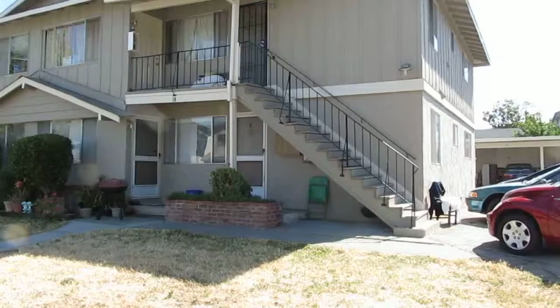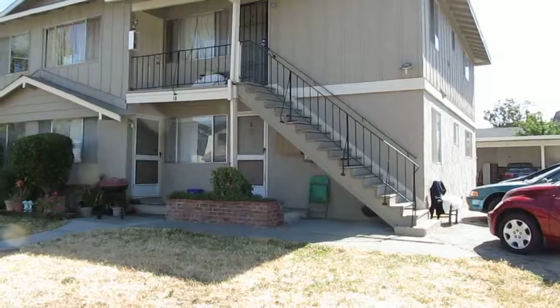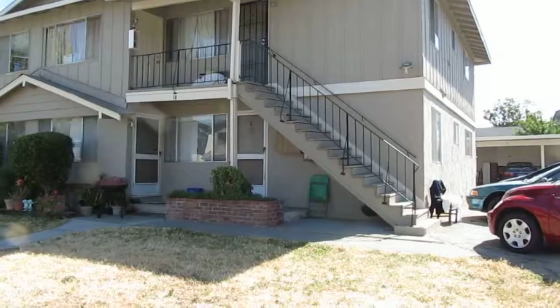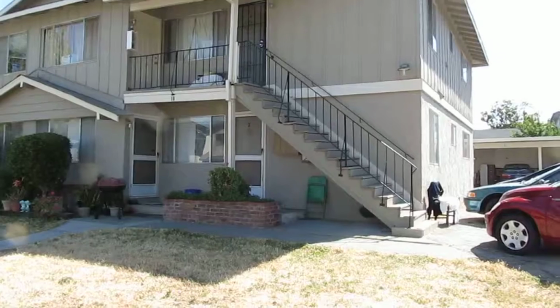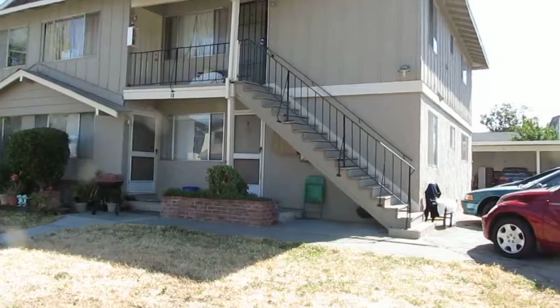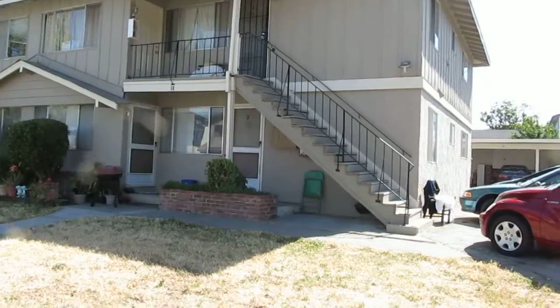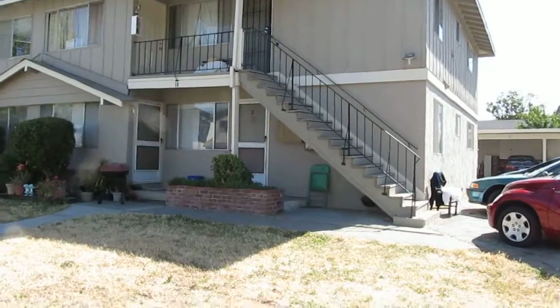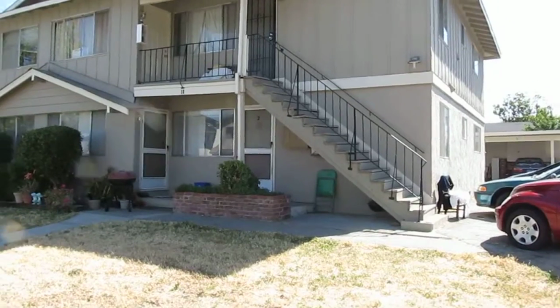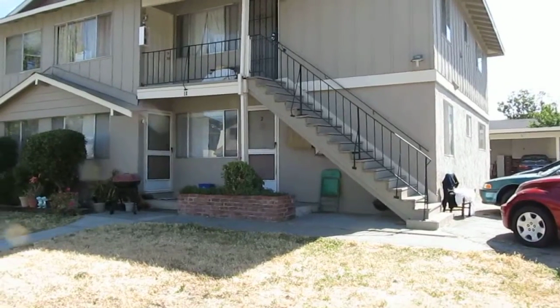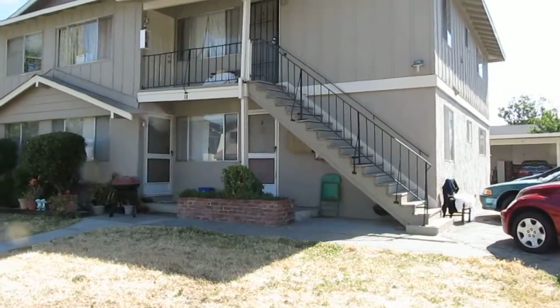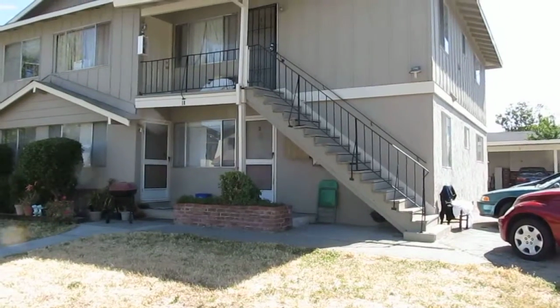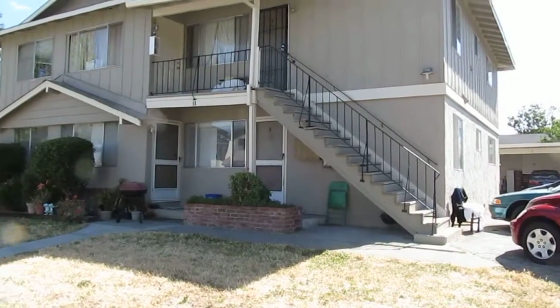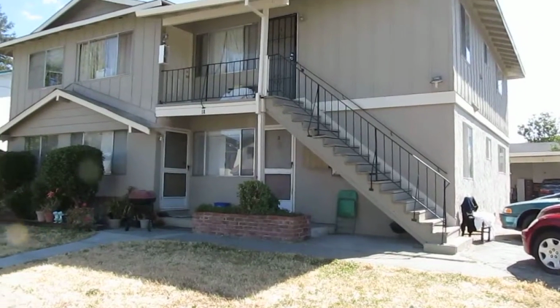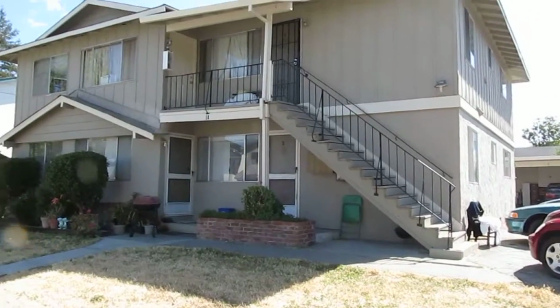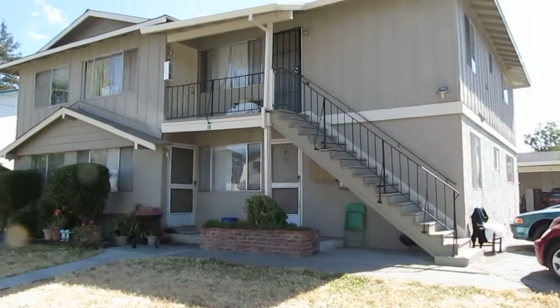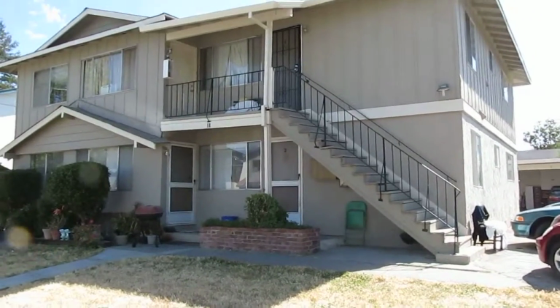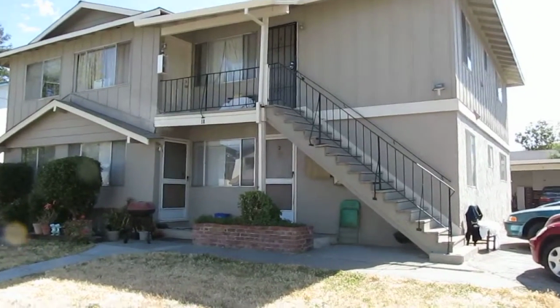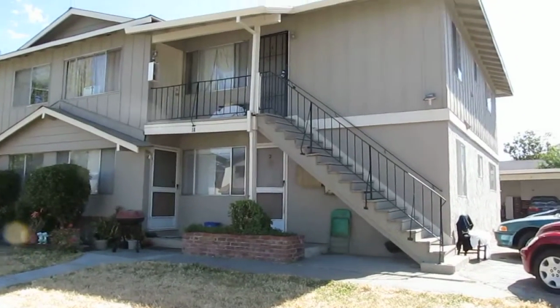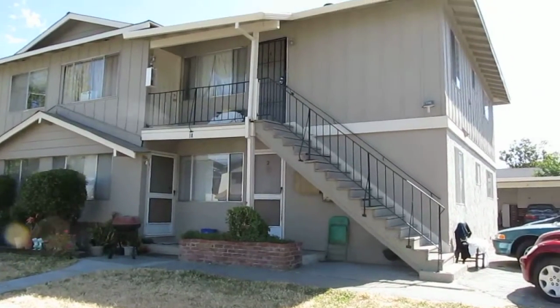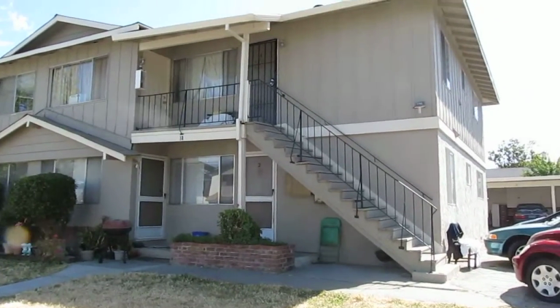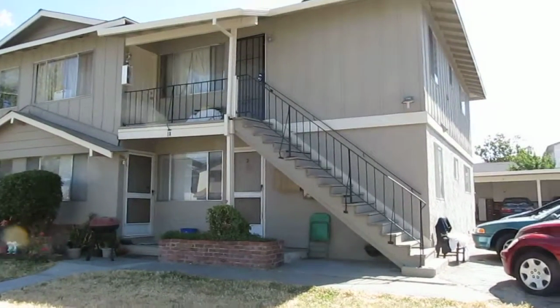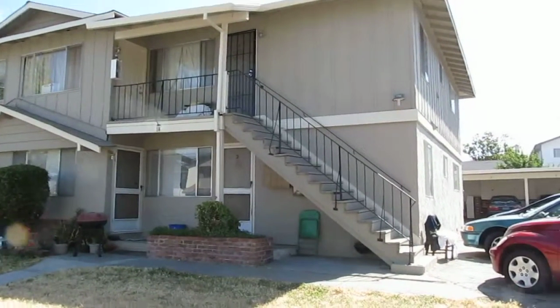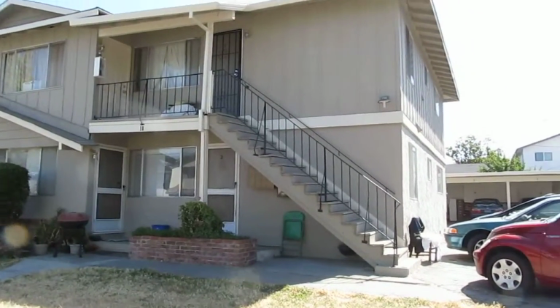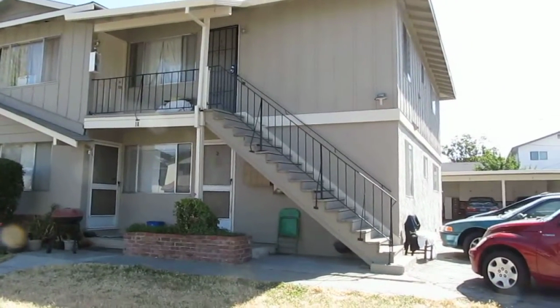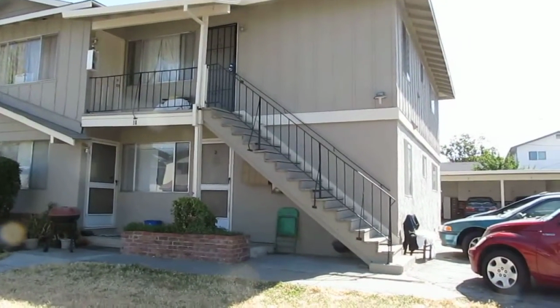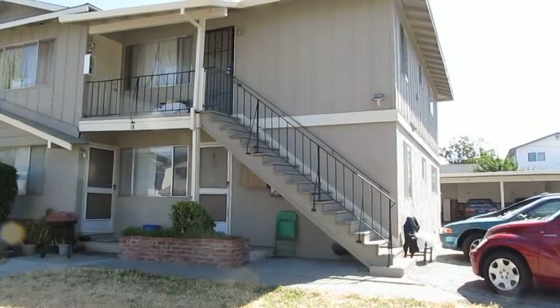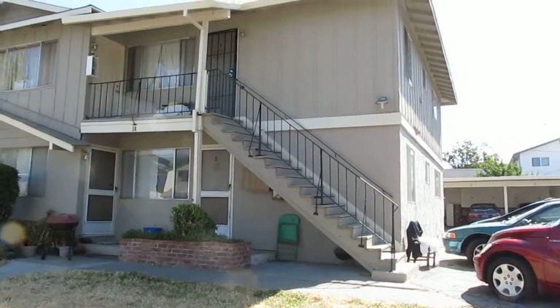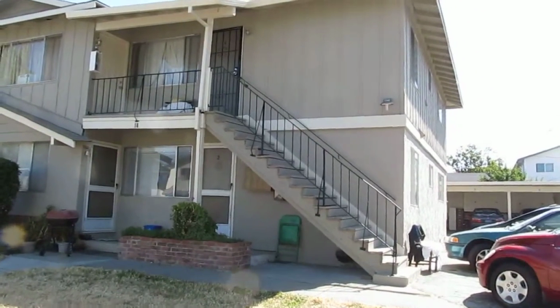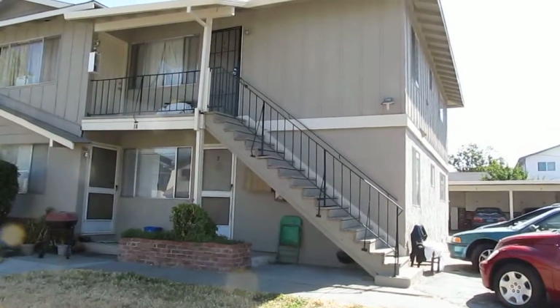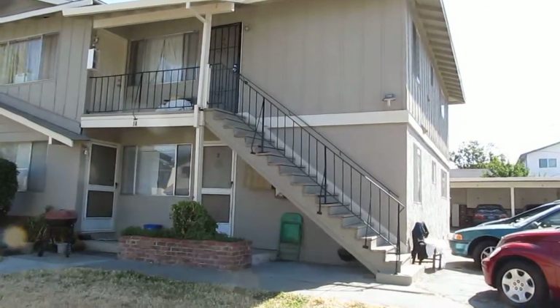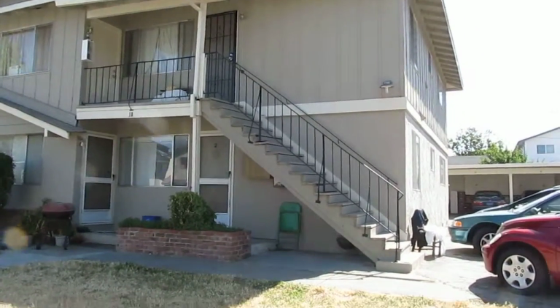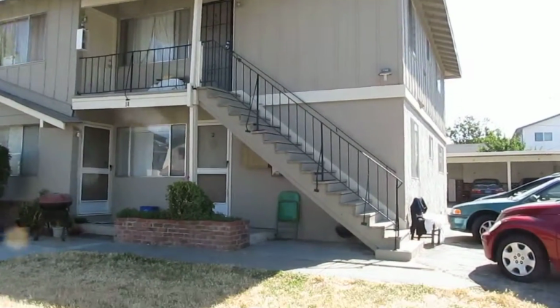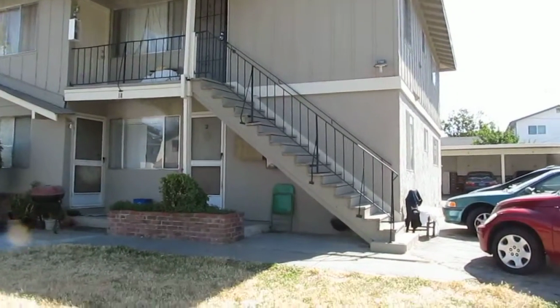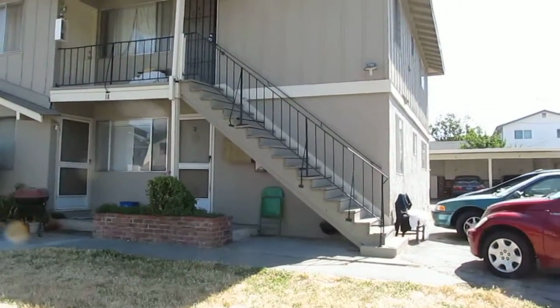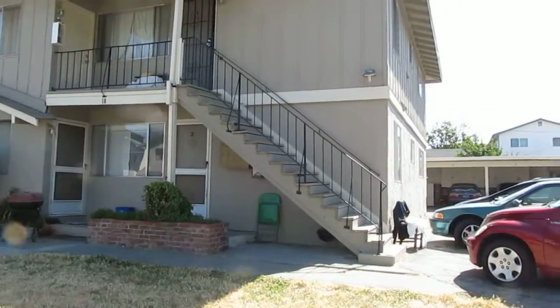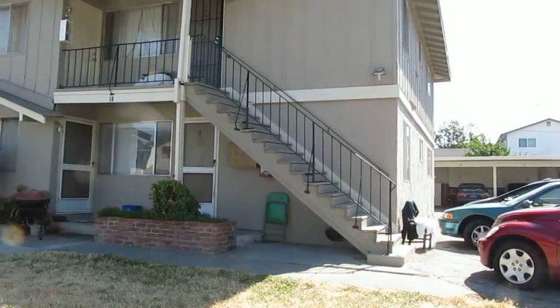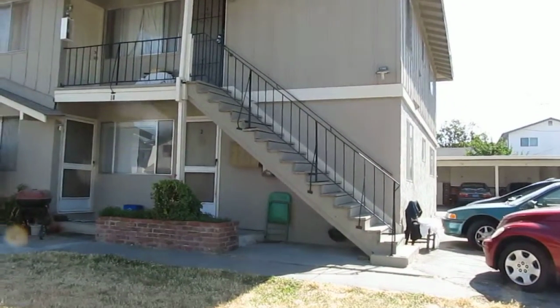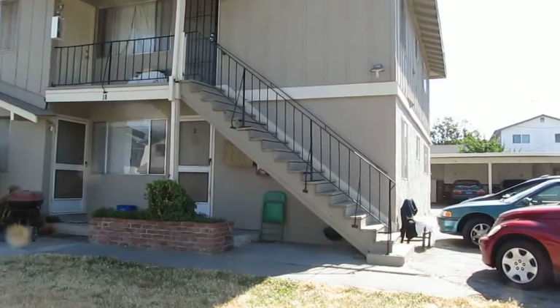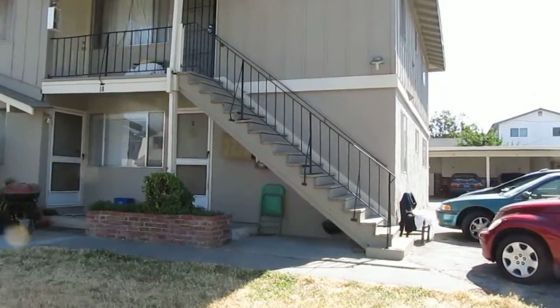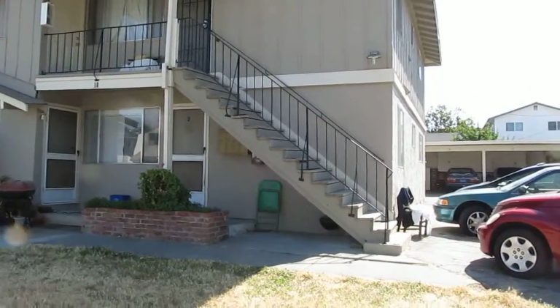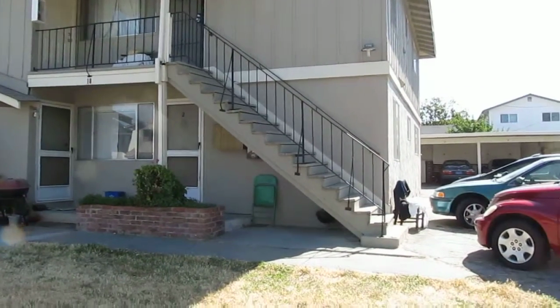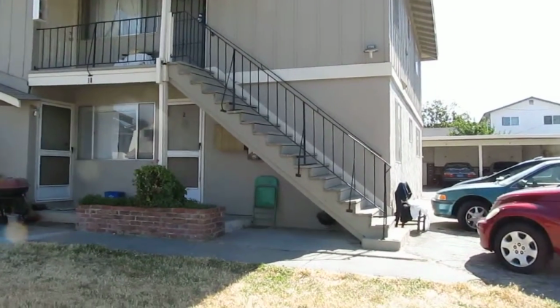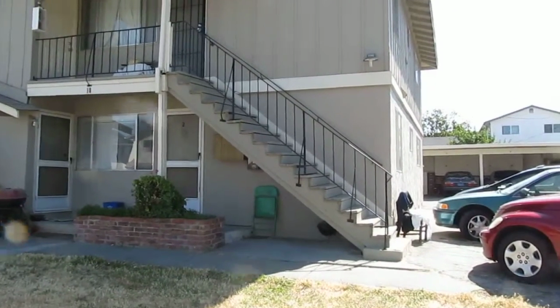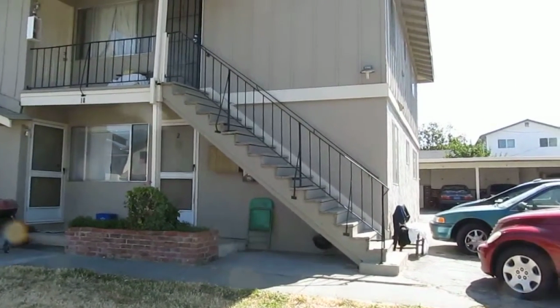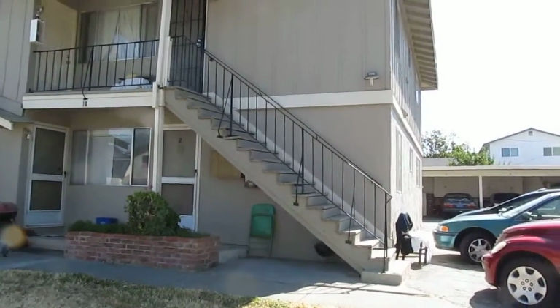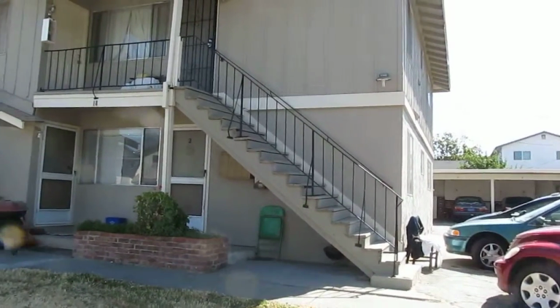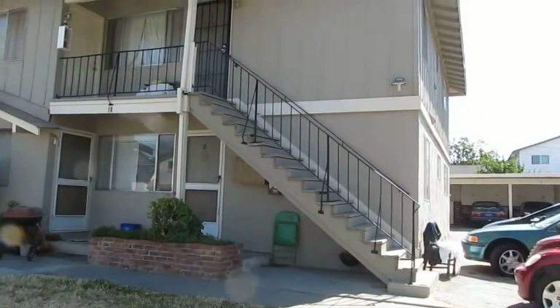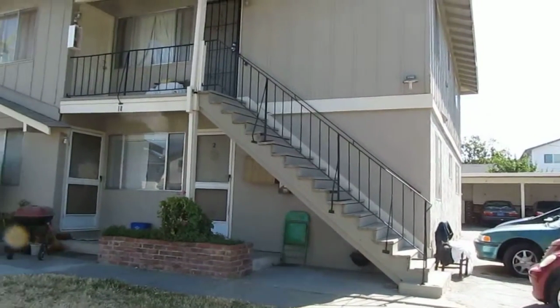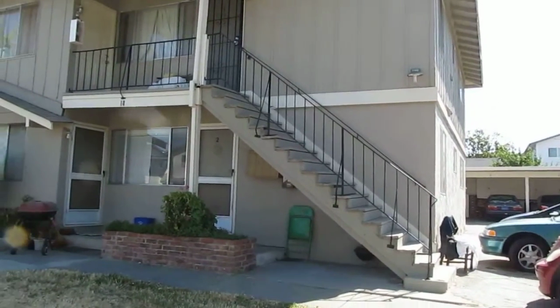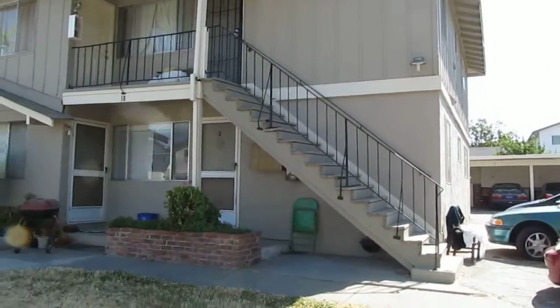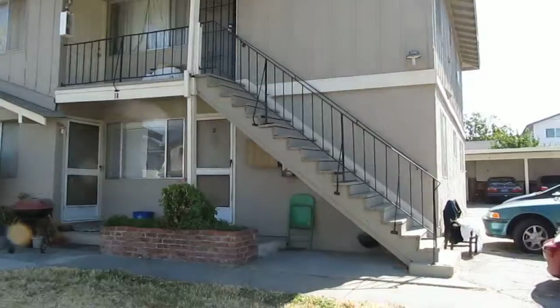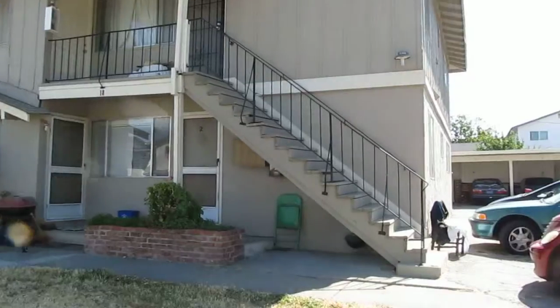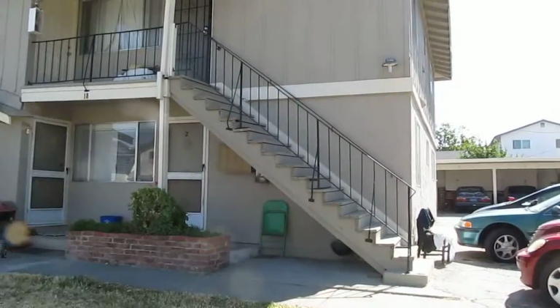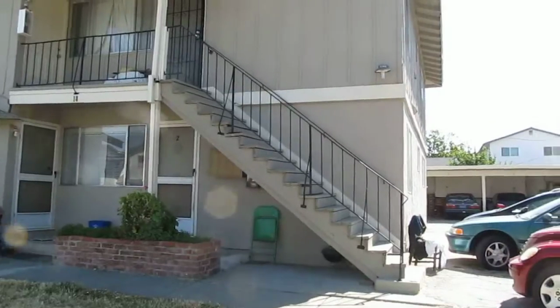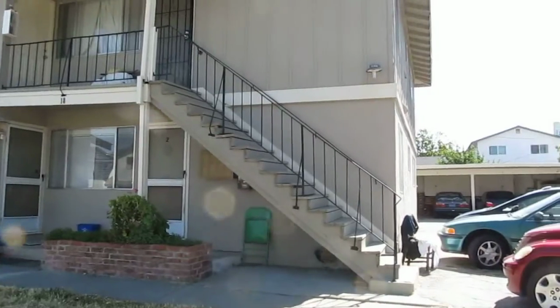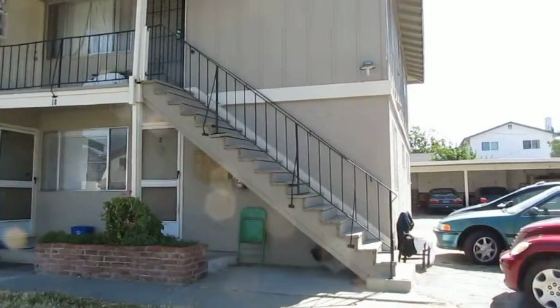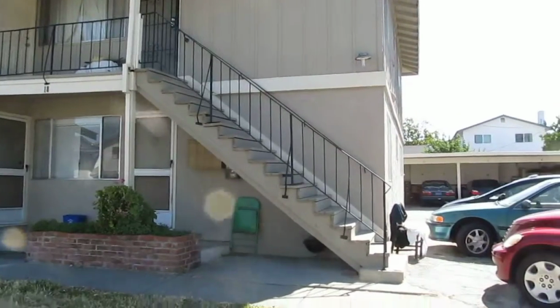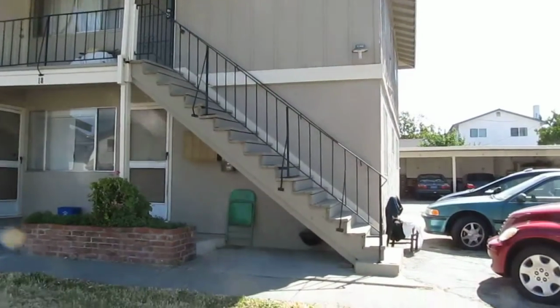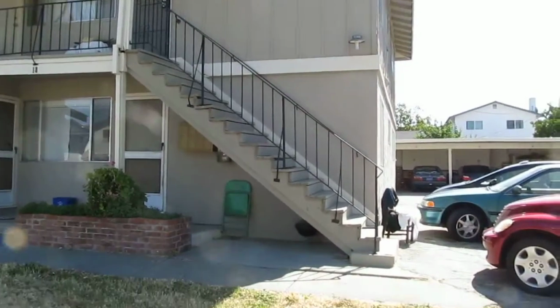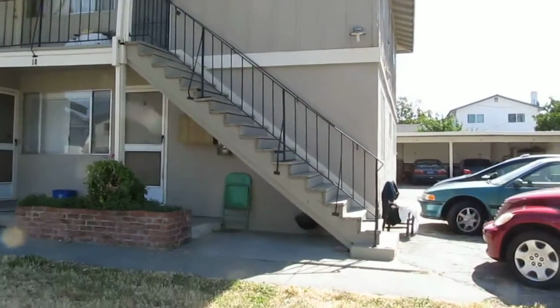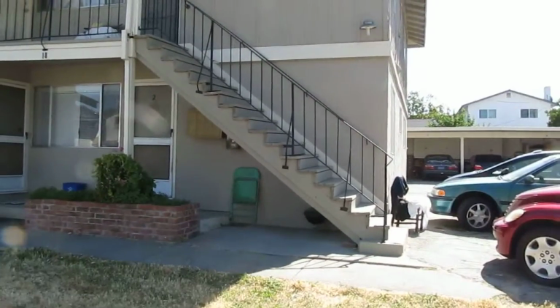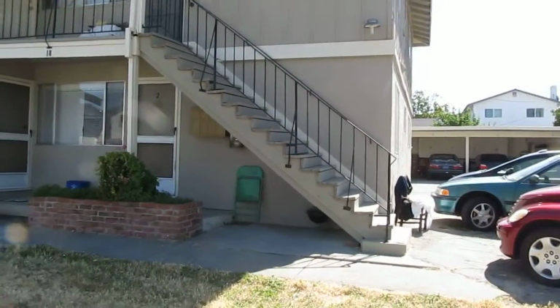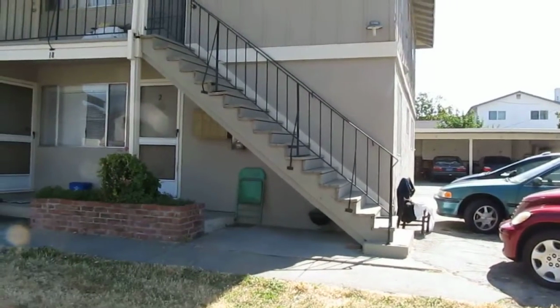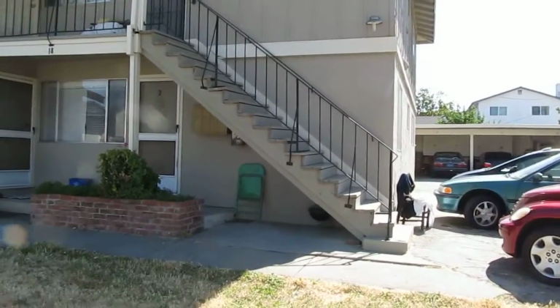This is Paul Goldengate Enterprises. We are now looking at another dry rot structural repair job.